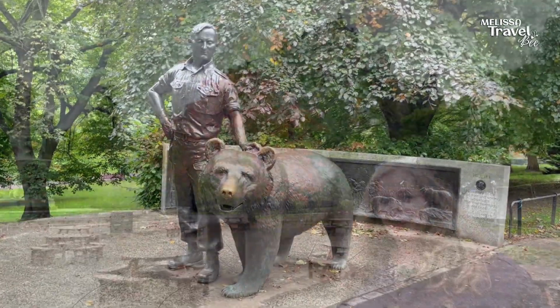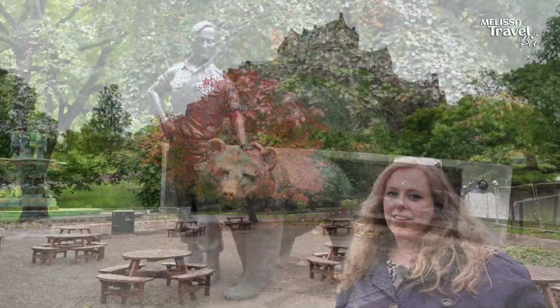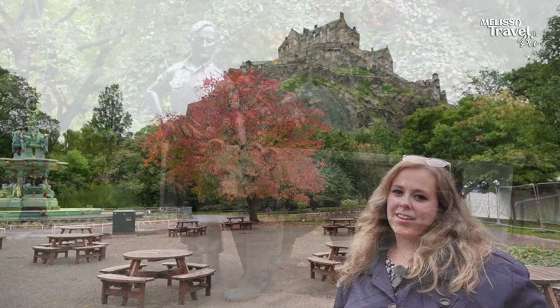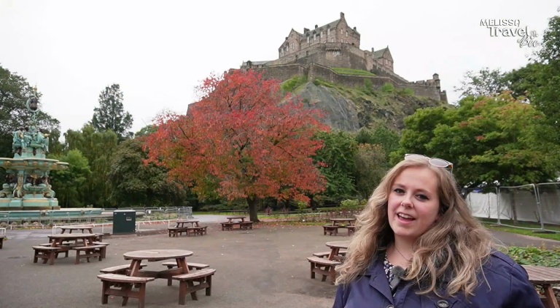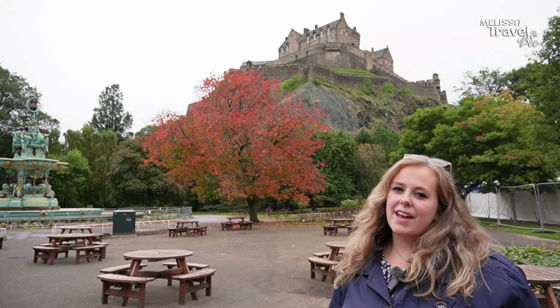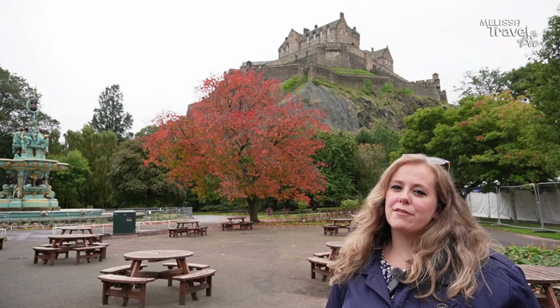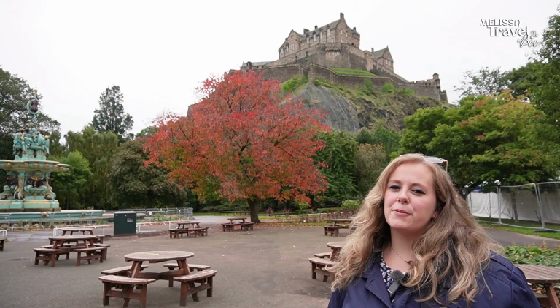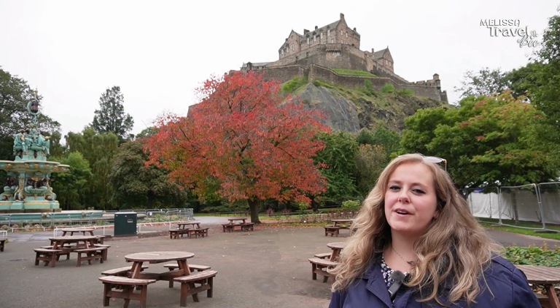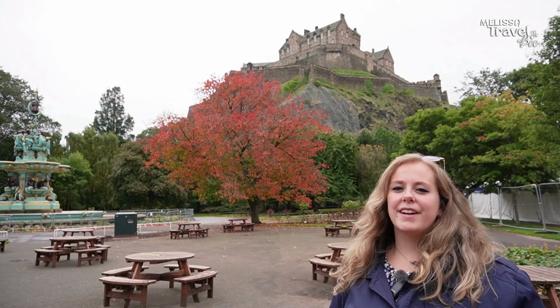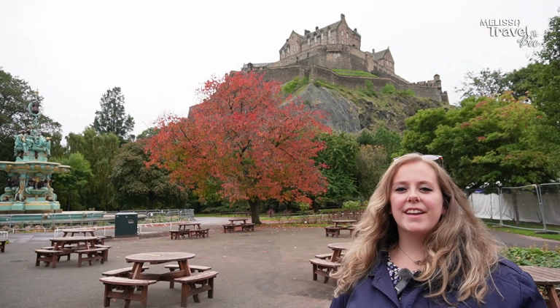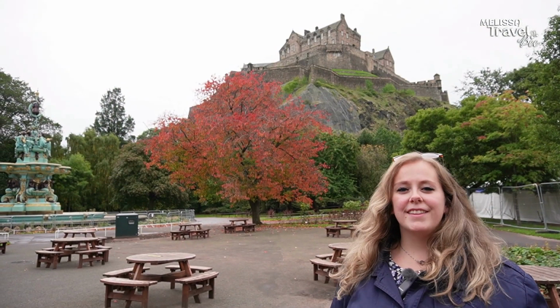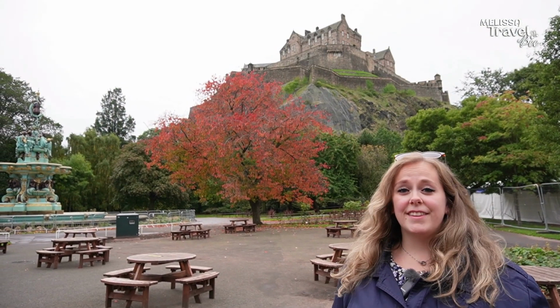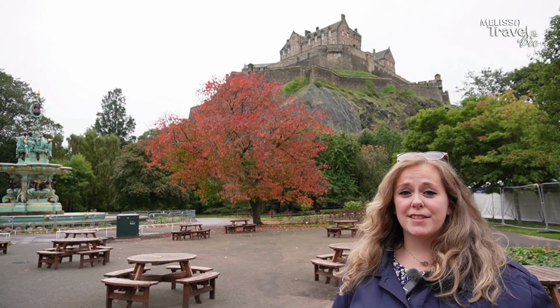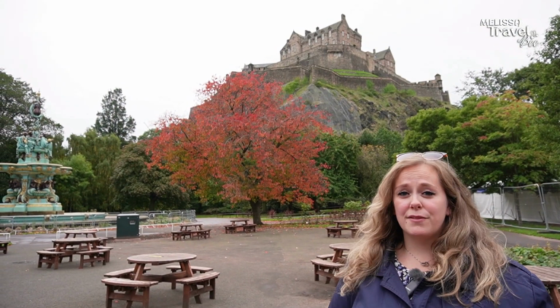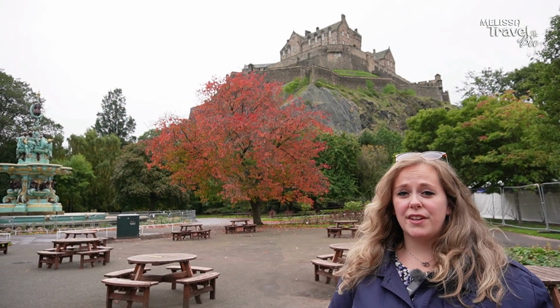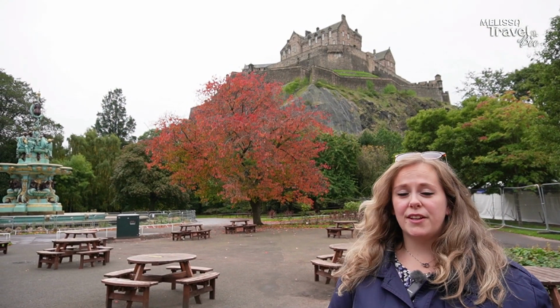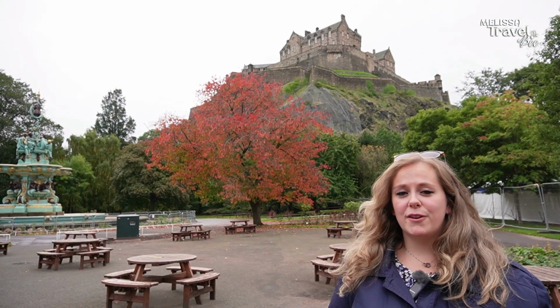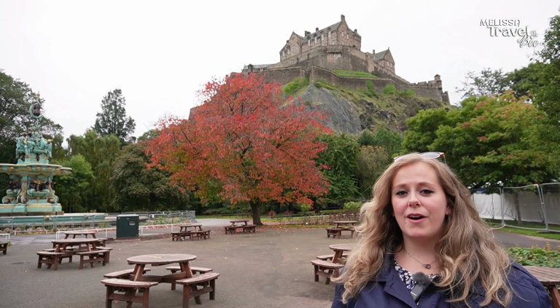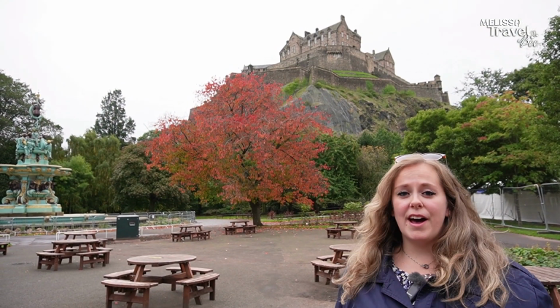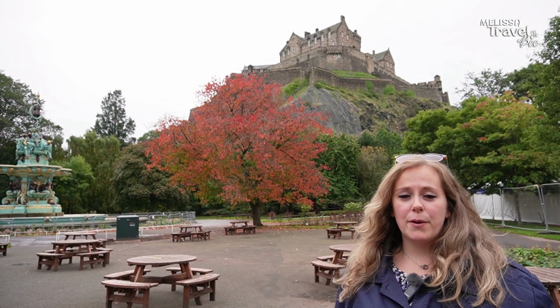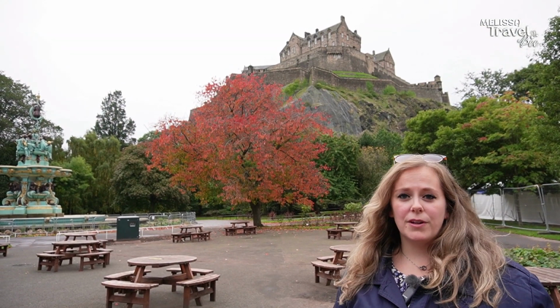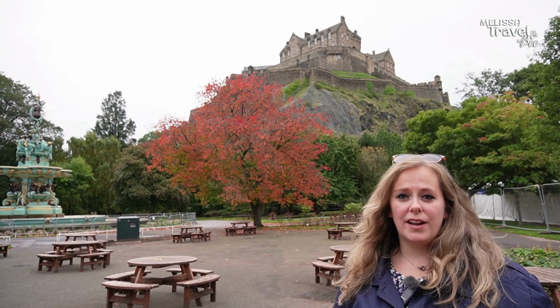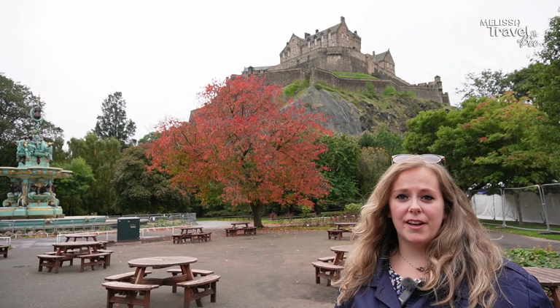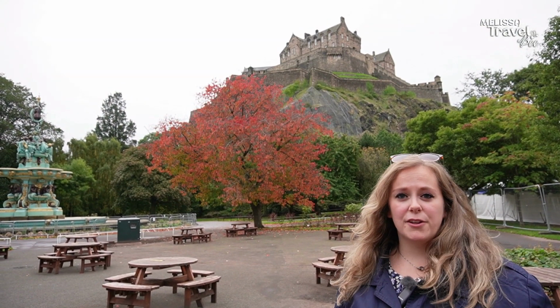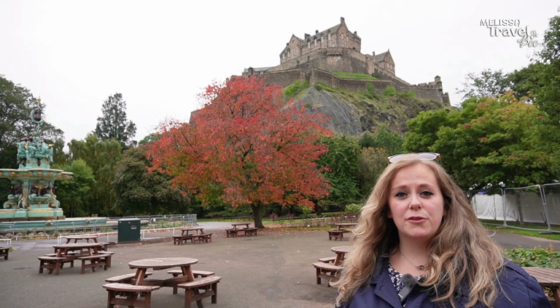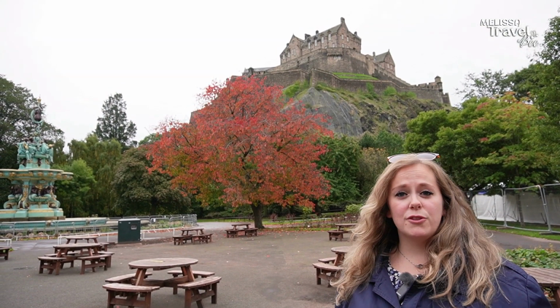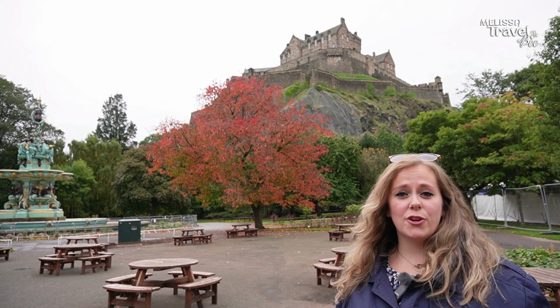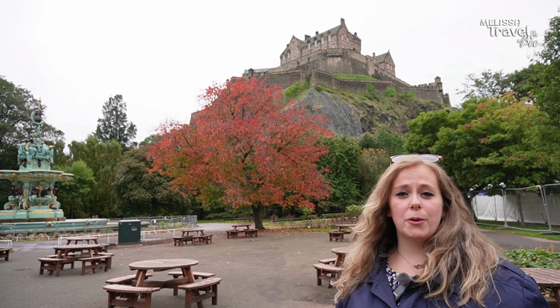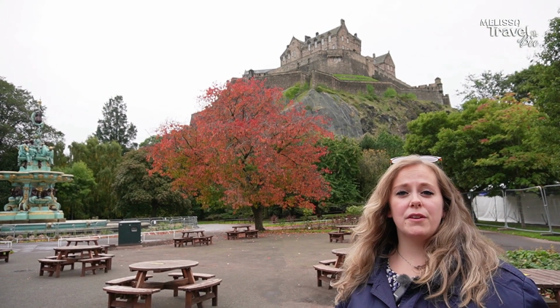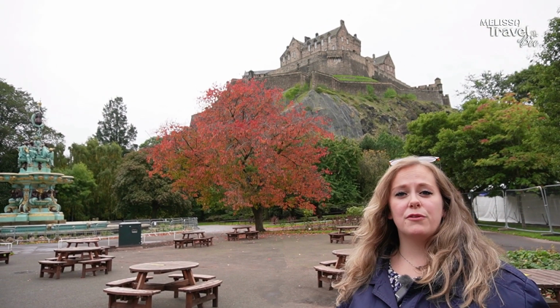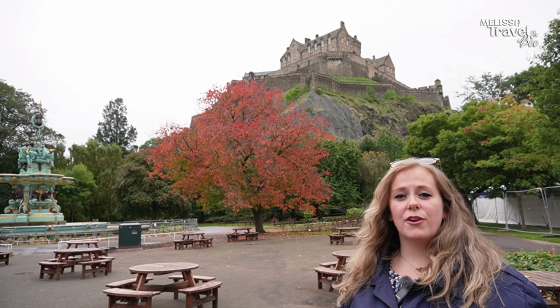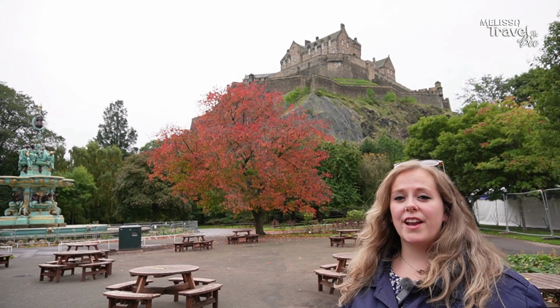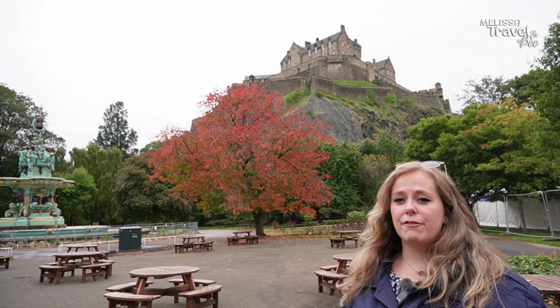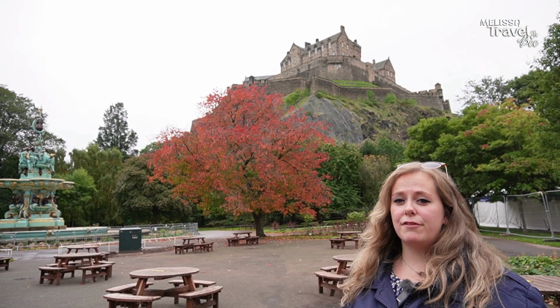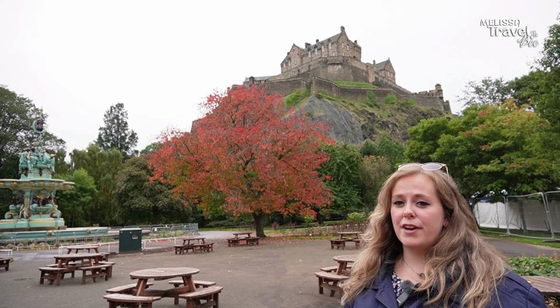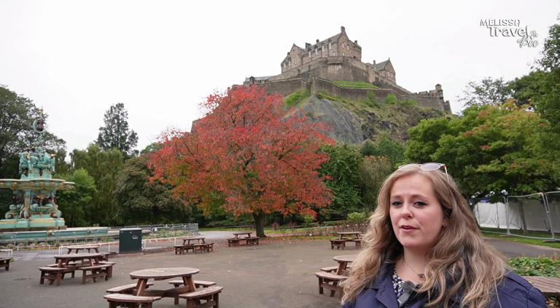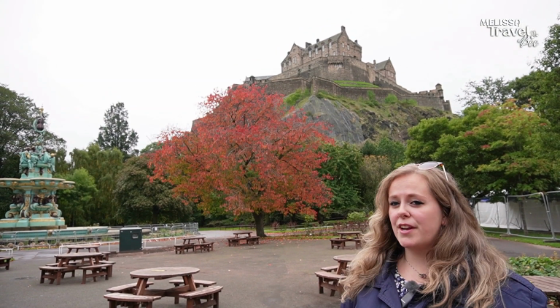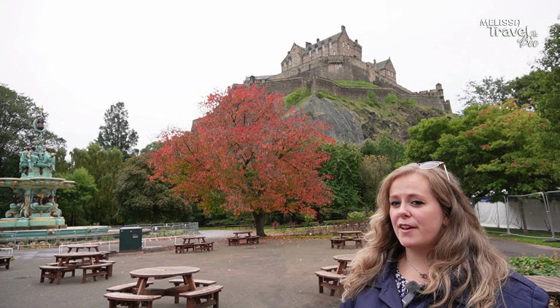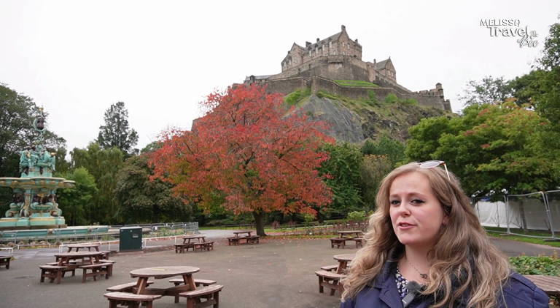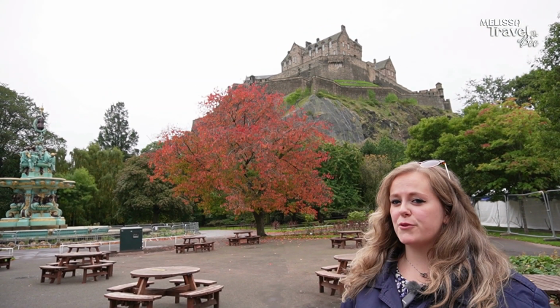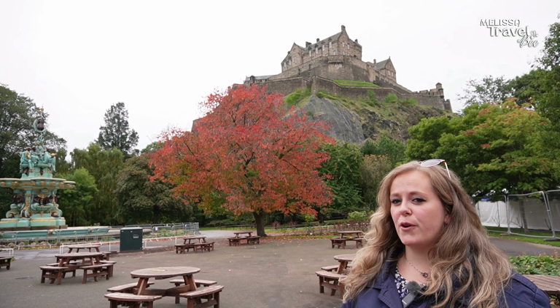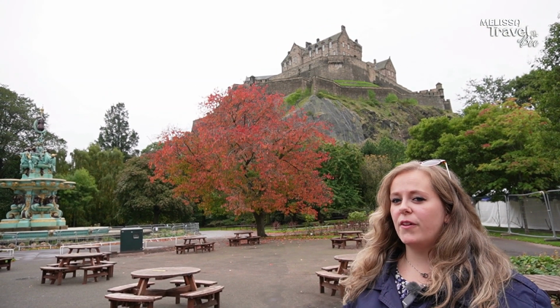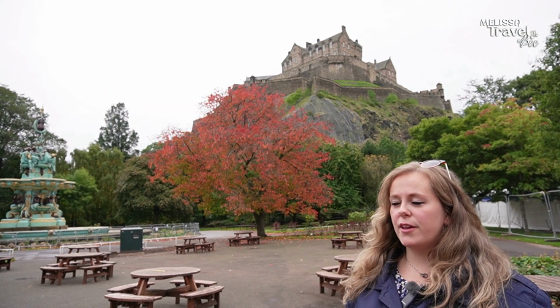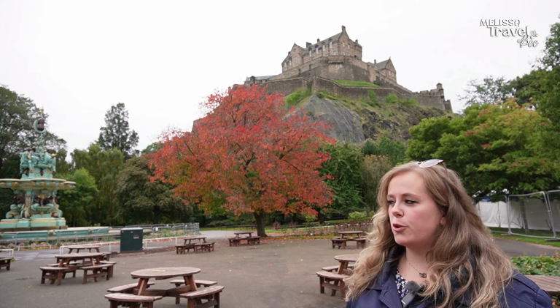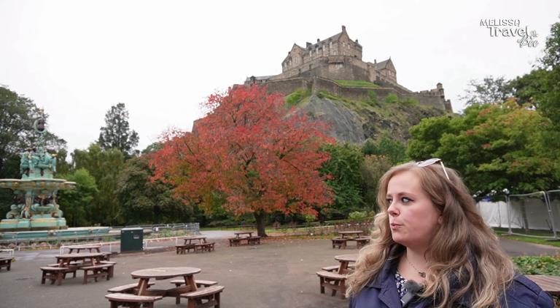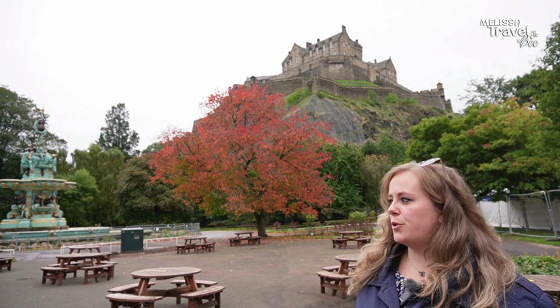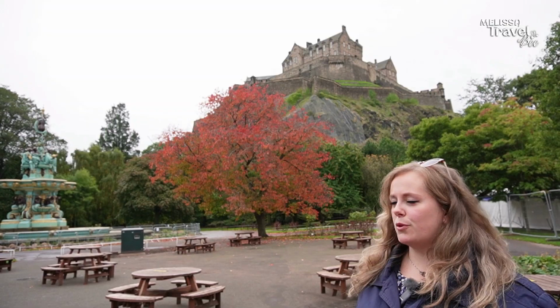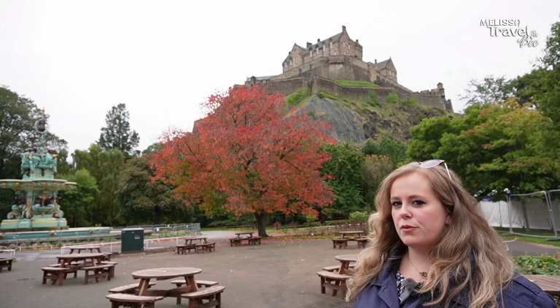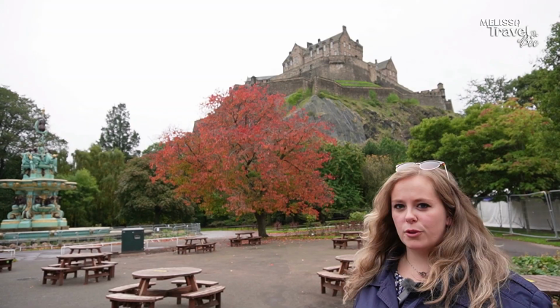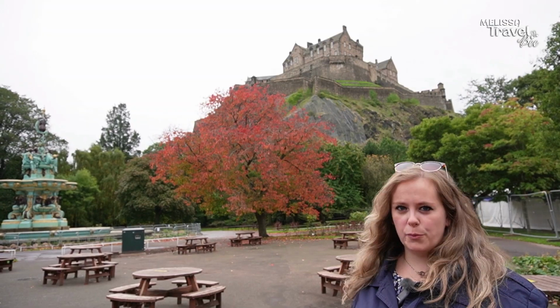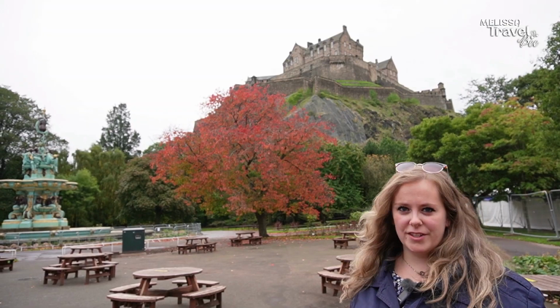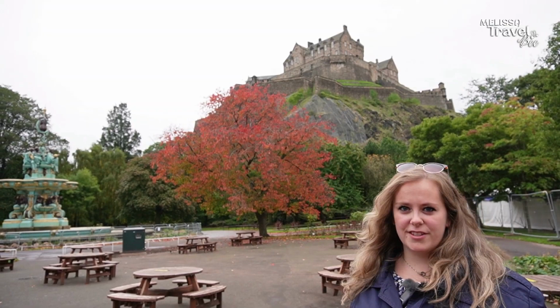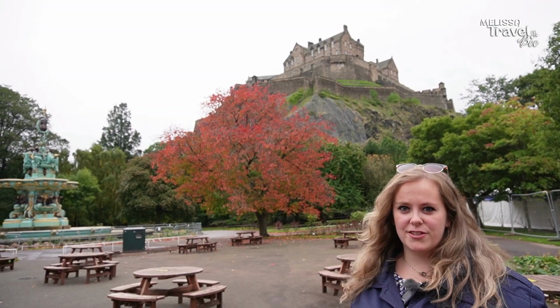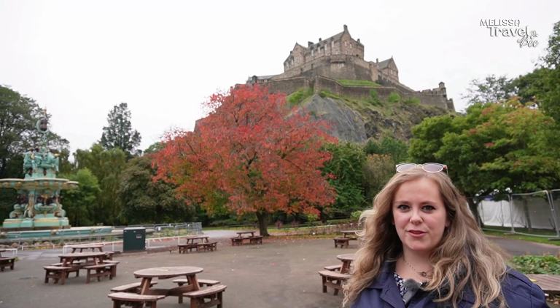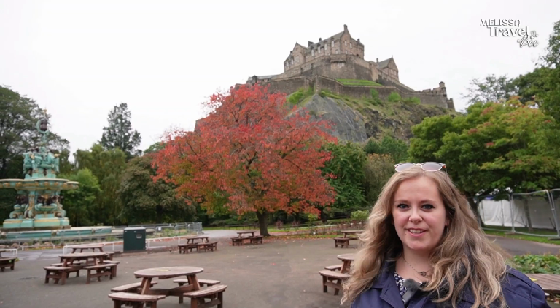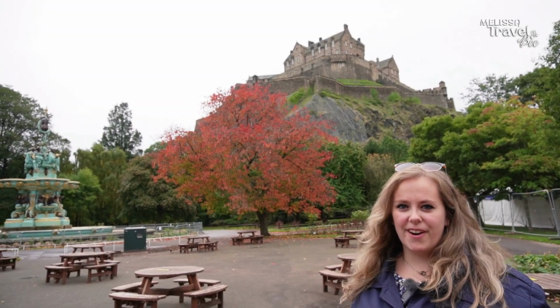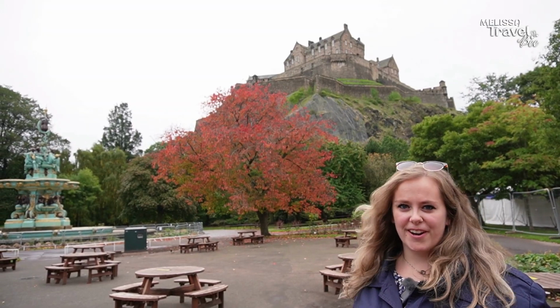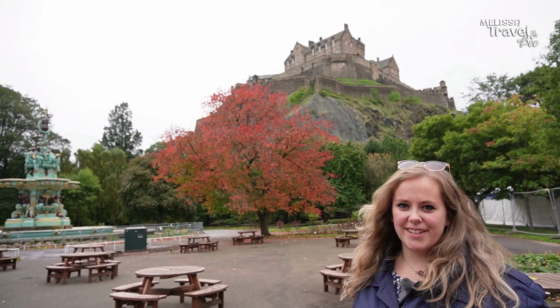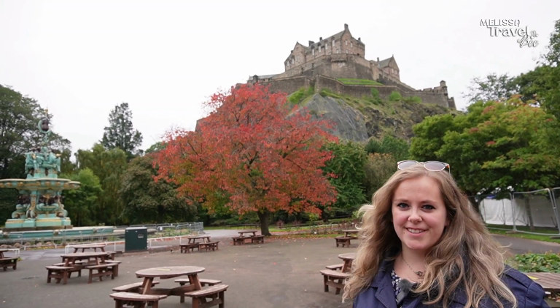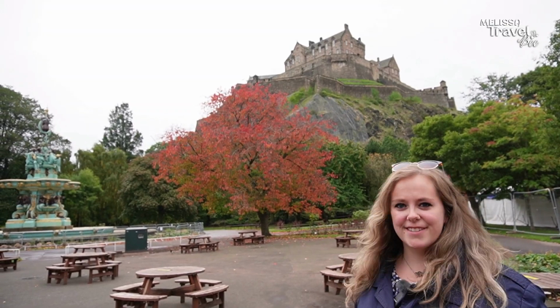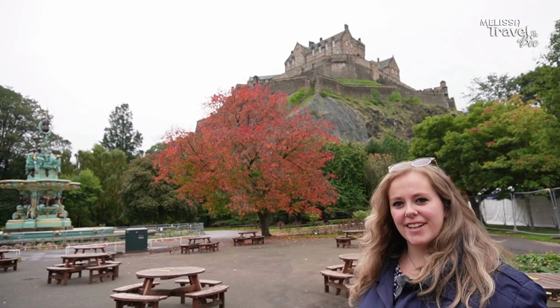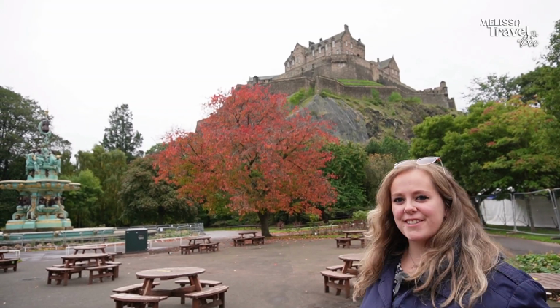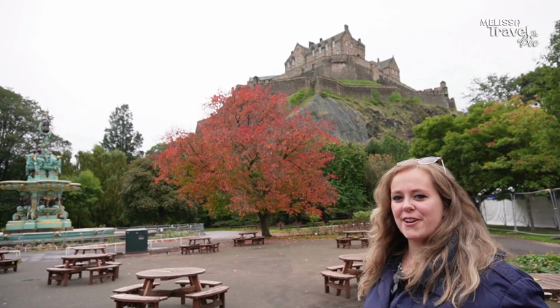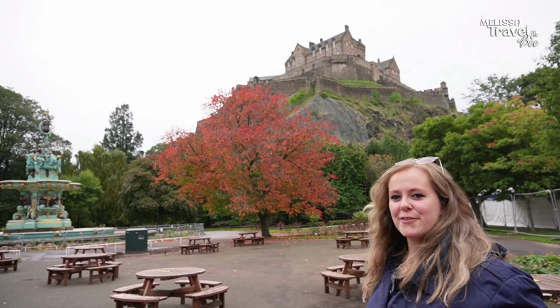Hey everyone, in this video I would like you to join me for a very nice stroll in the beautiful Princess Street Gardens. Let's go.